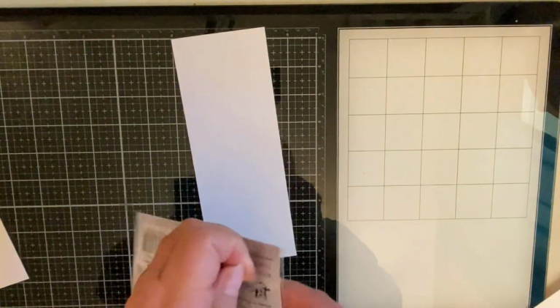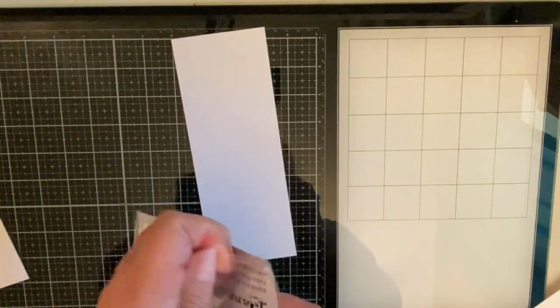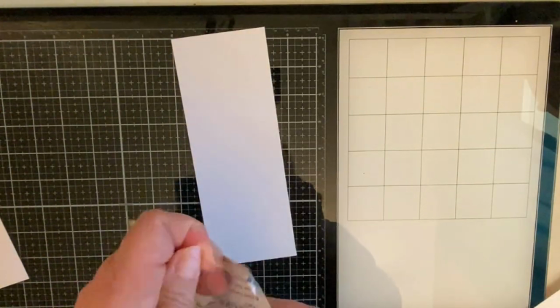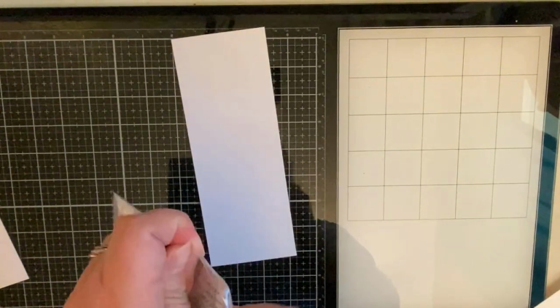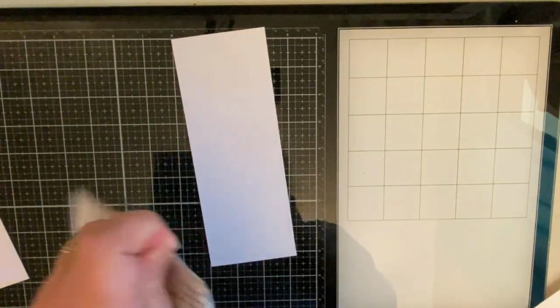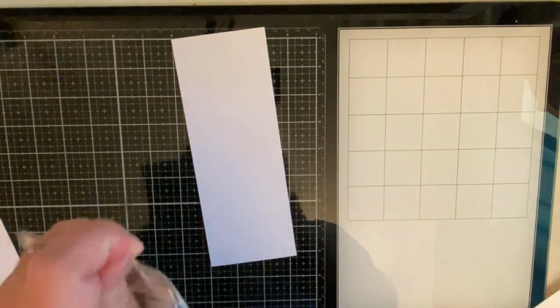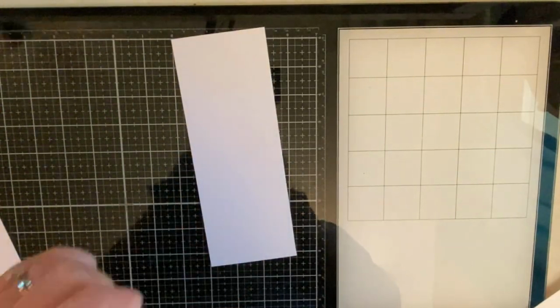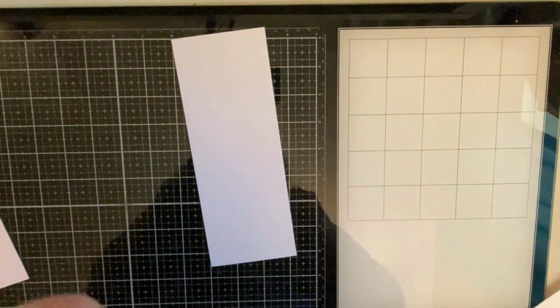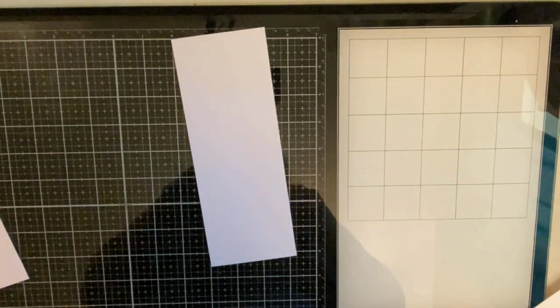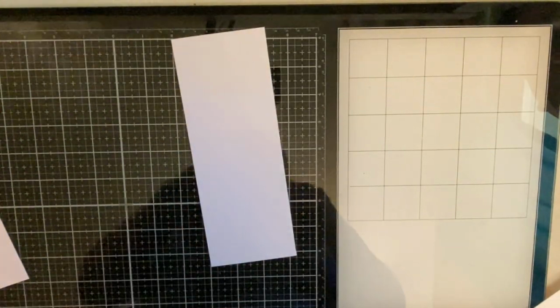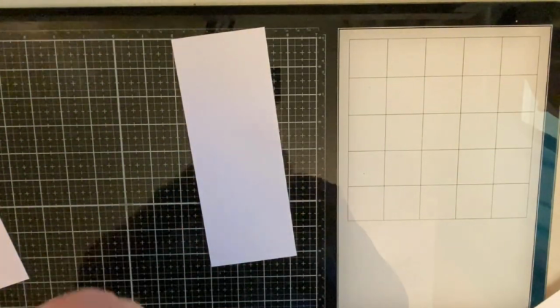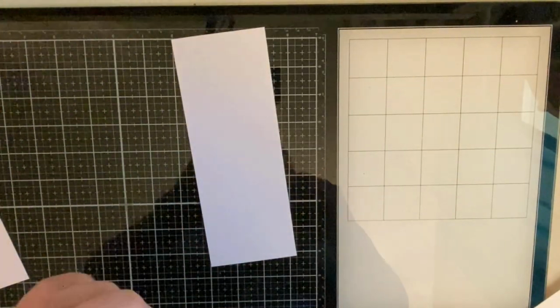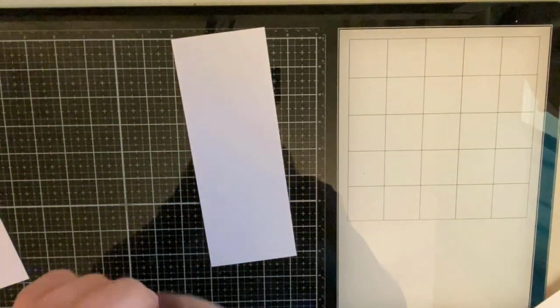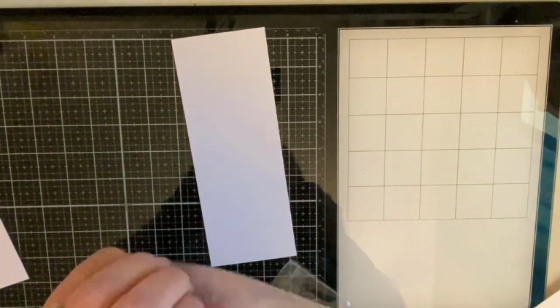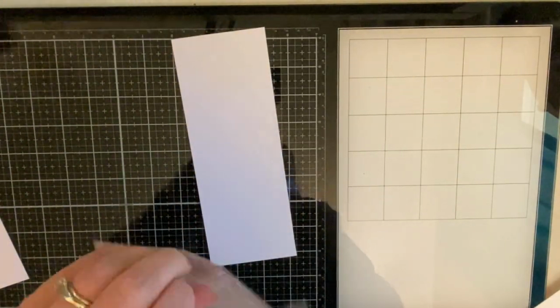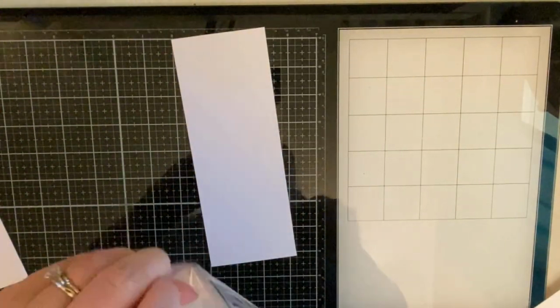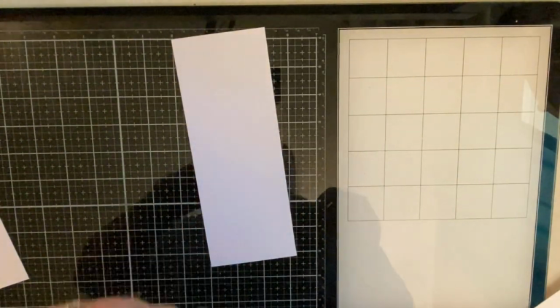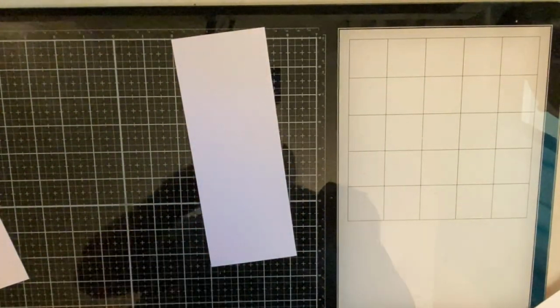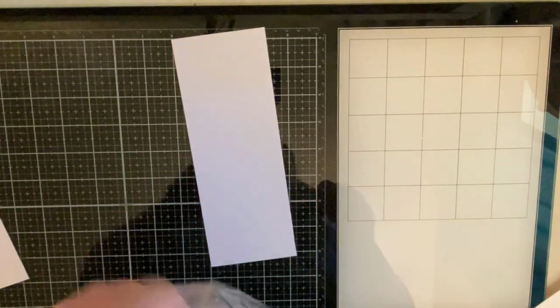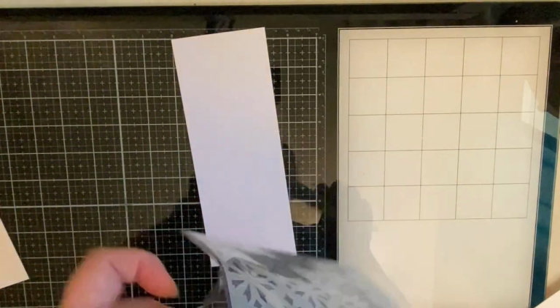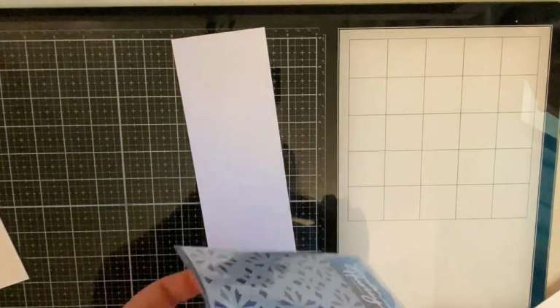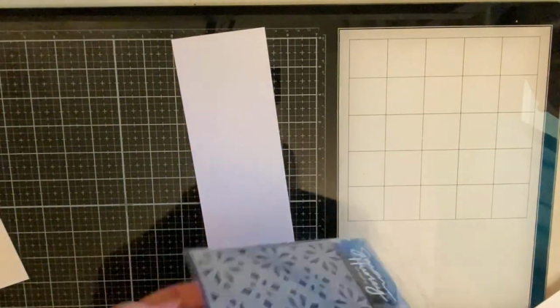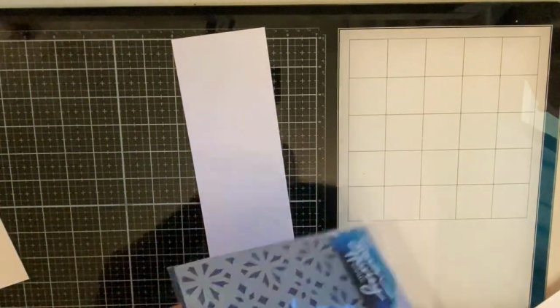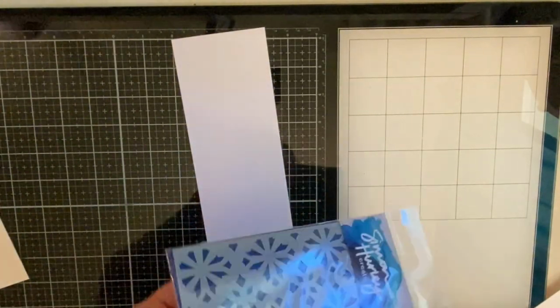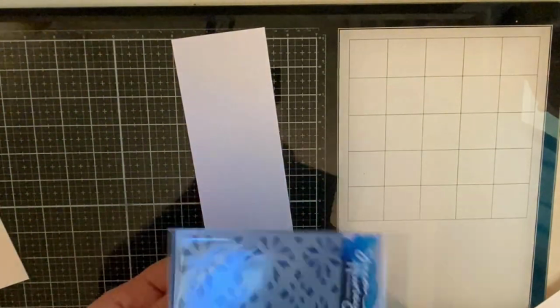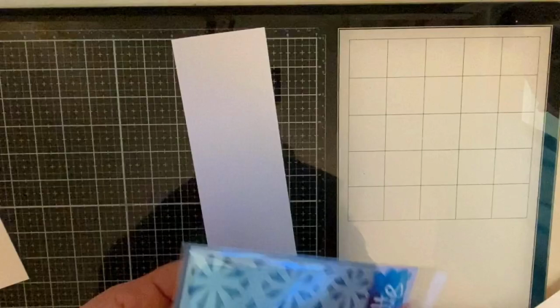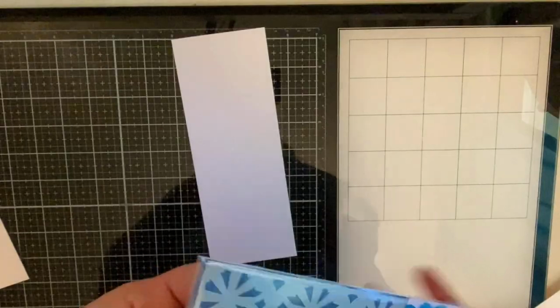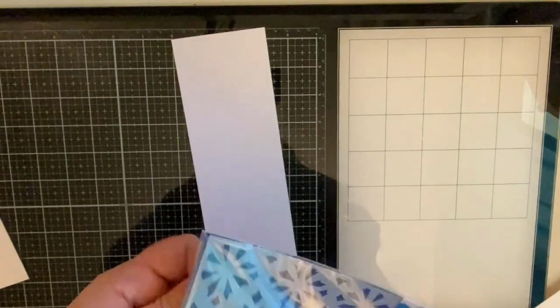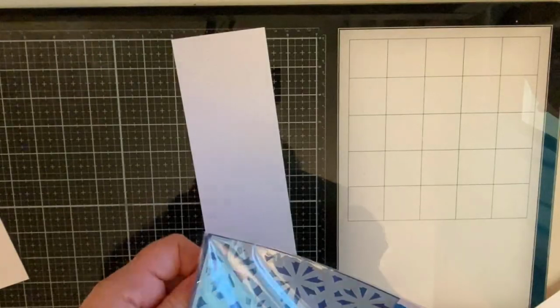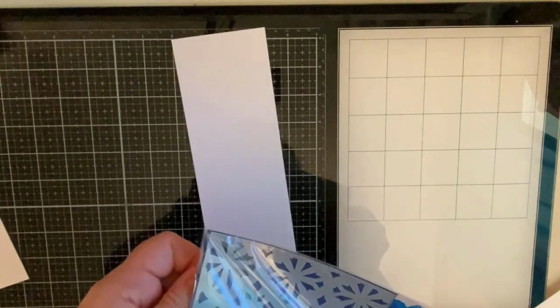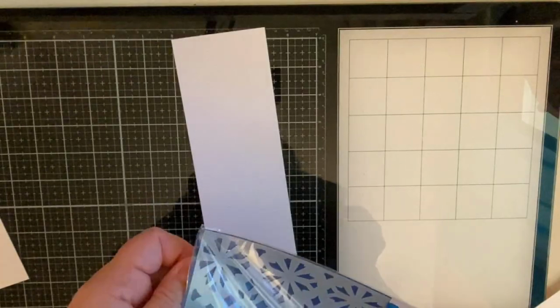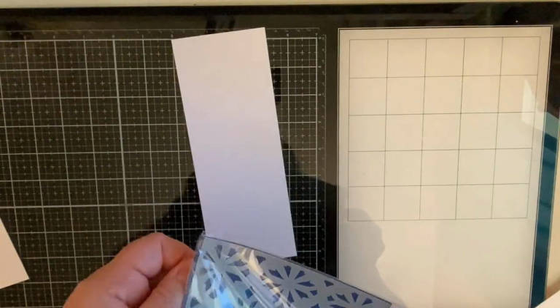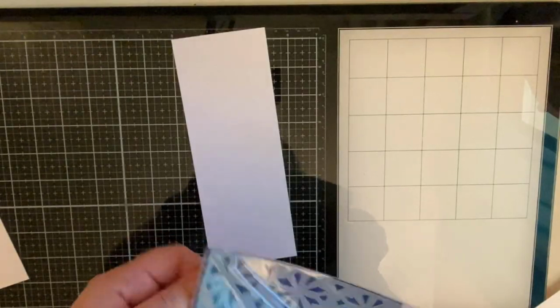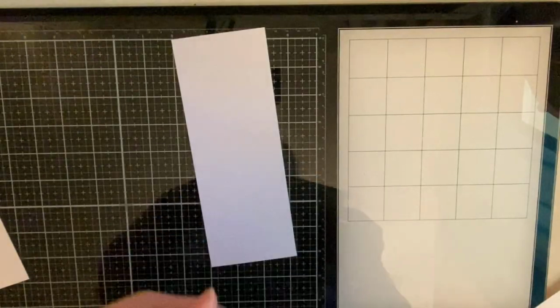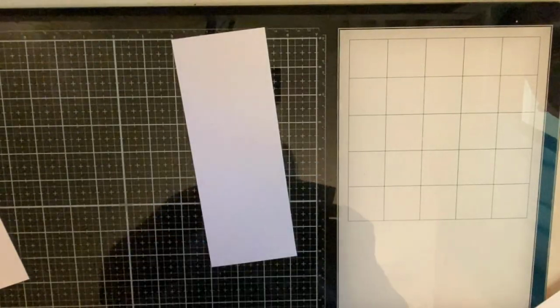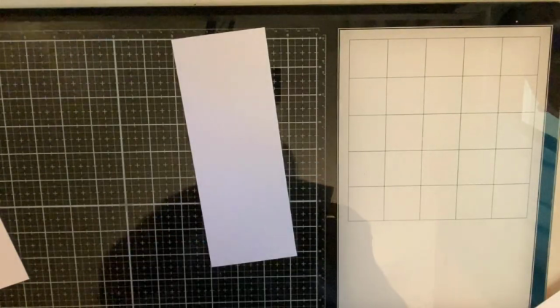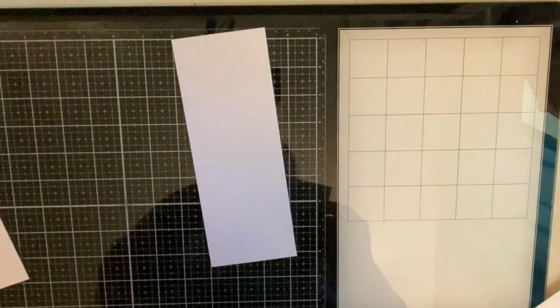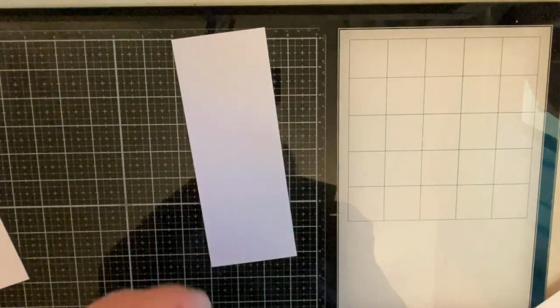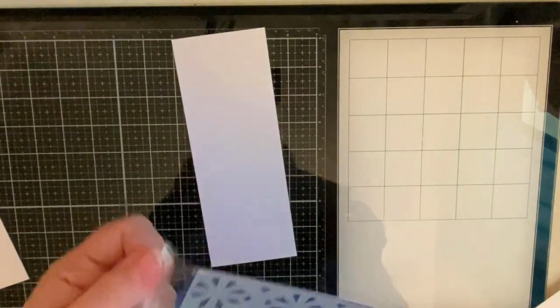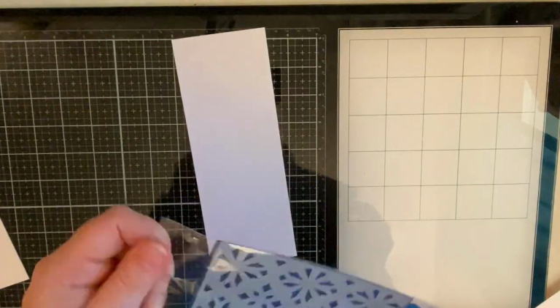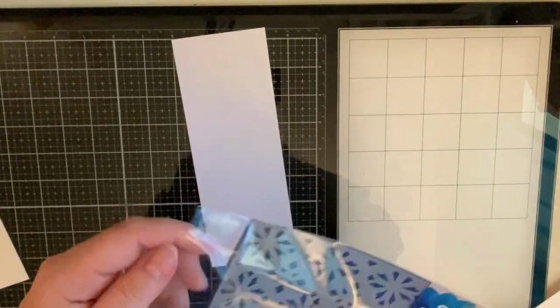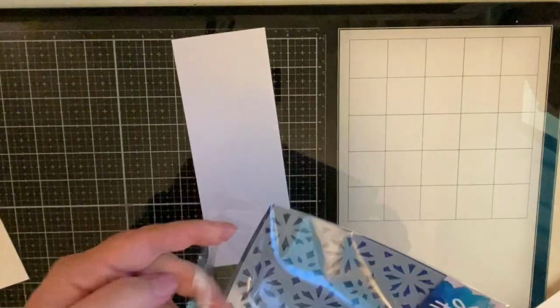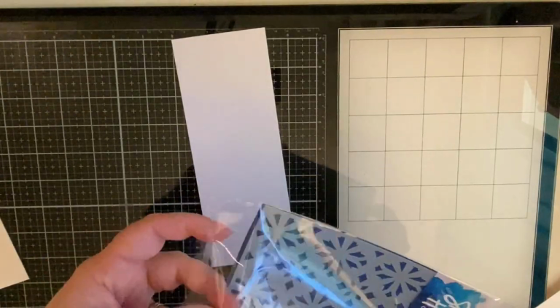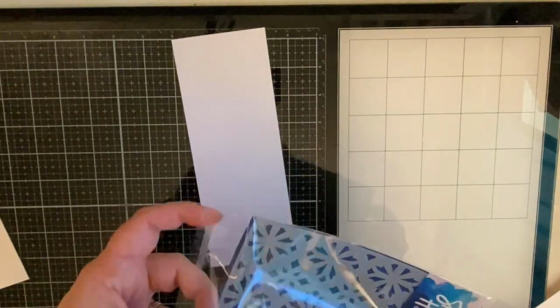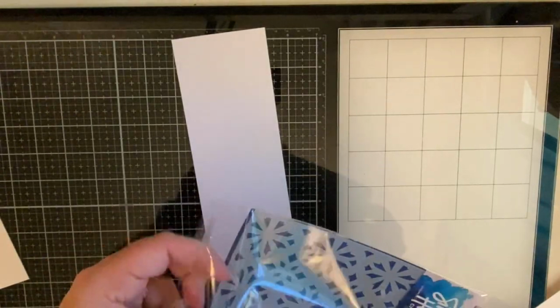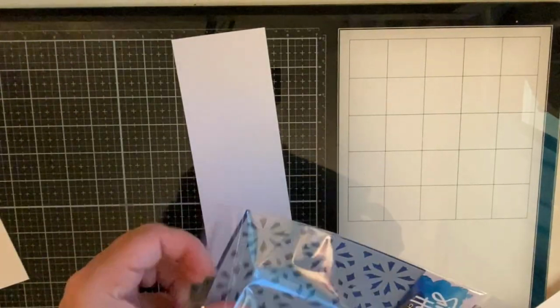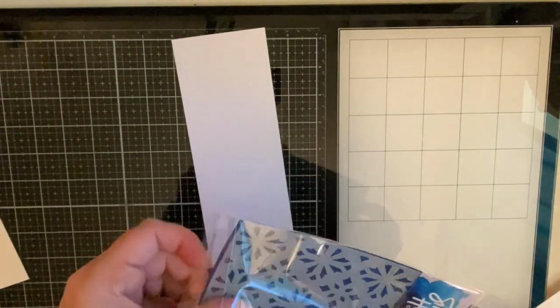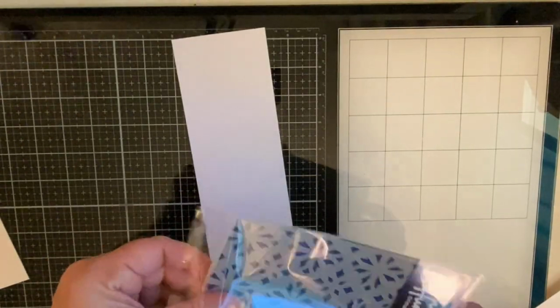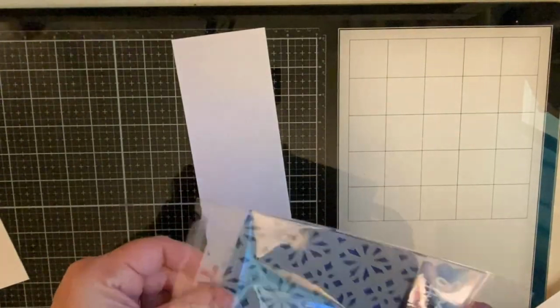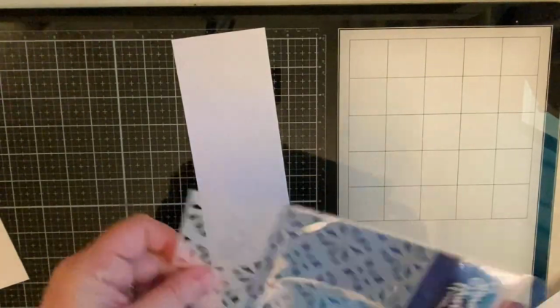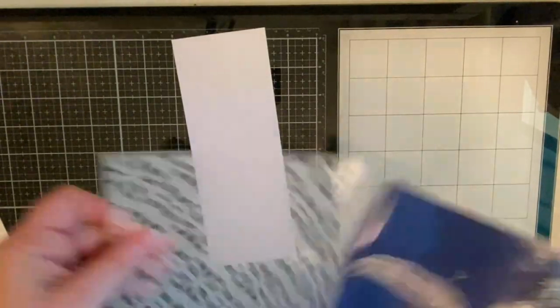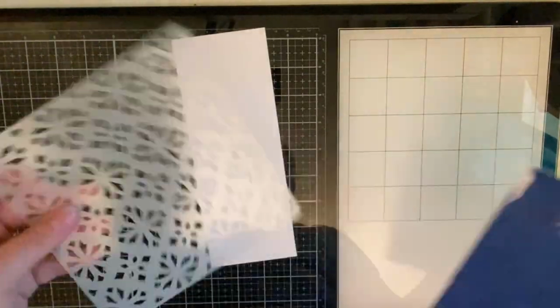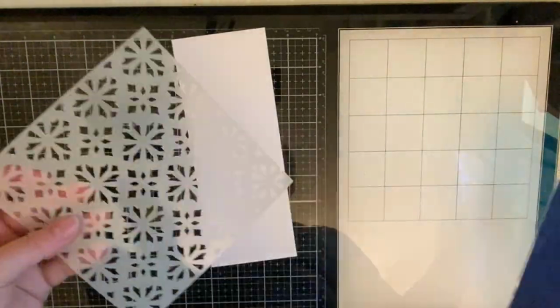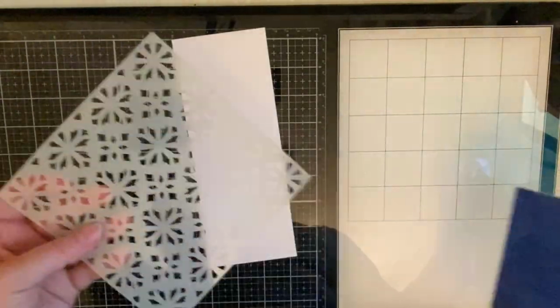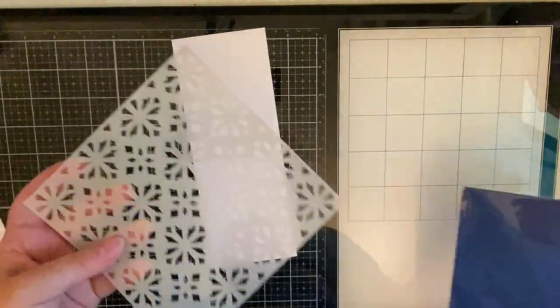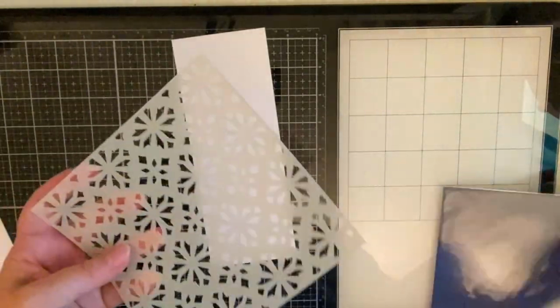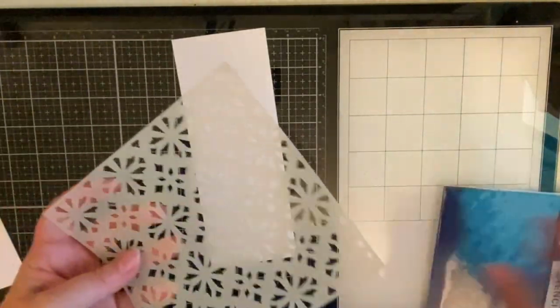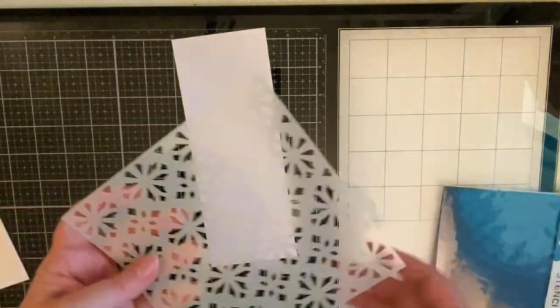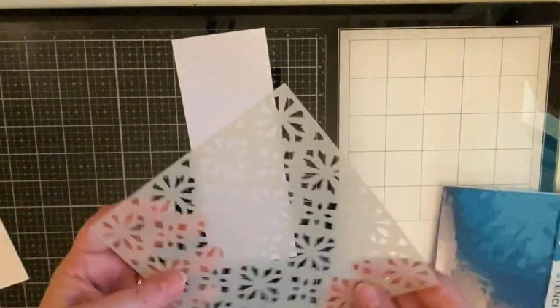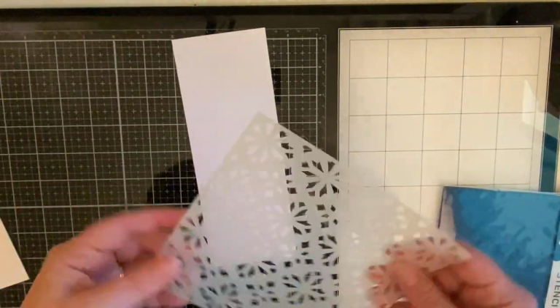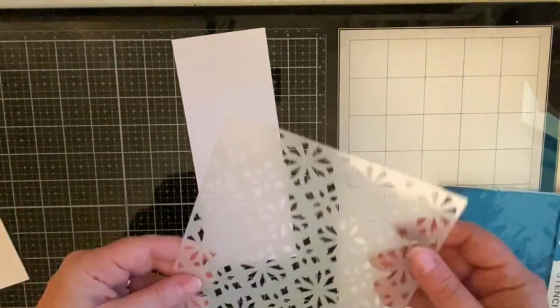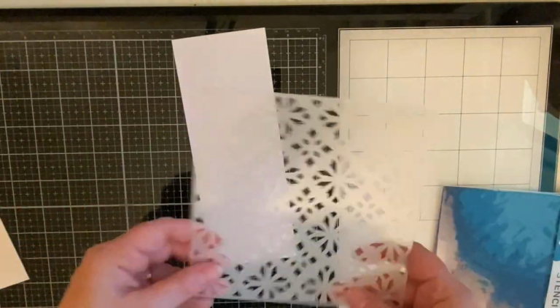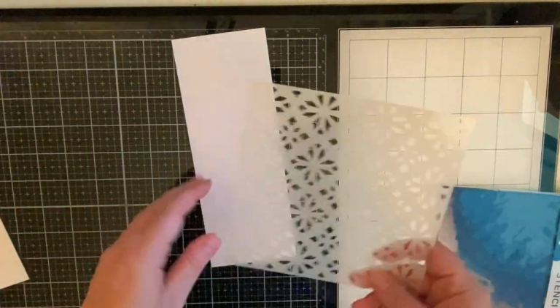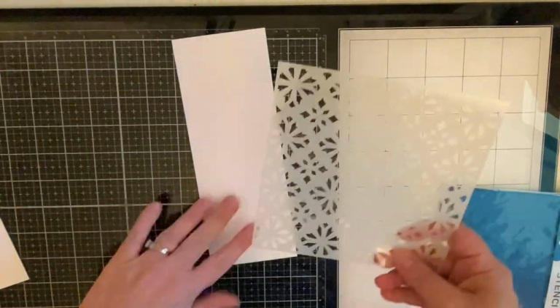Now I know there are several different dimensions out there for slimline cards but I like these measurements the best because I can get the most use out of my cardstock.